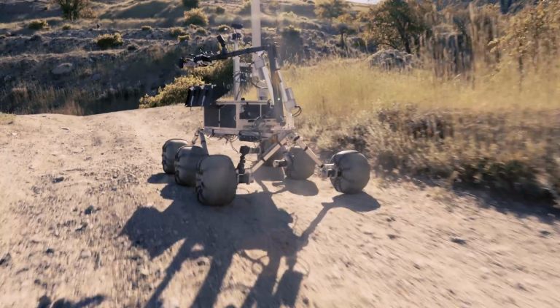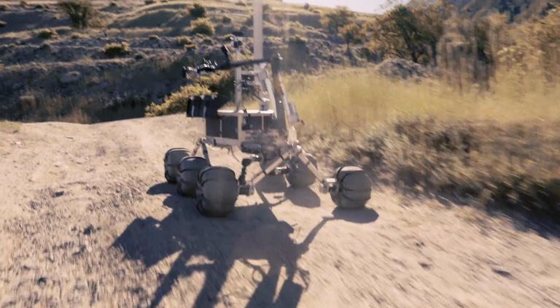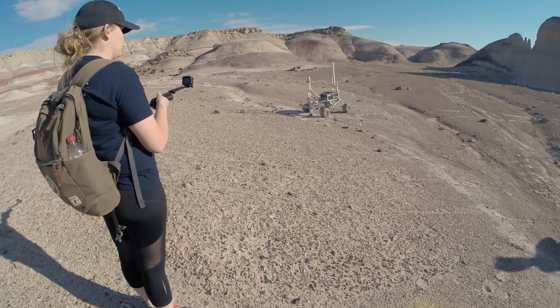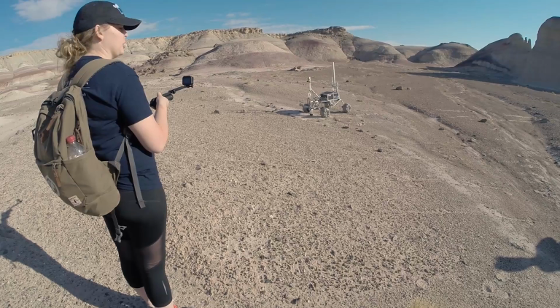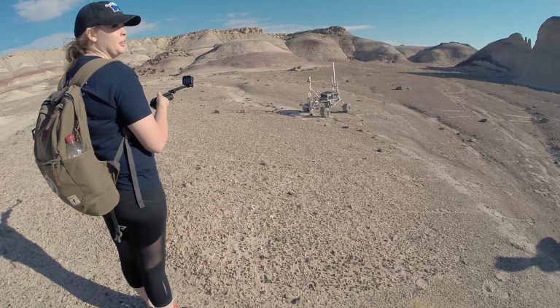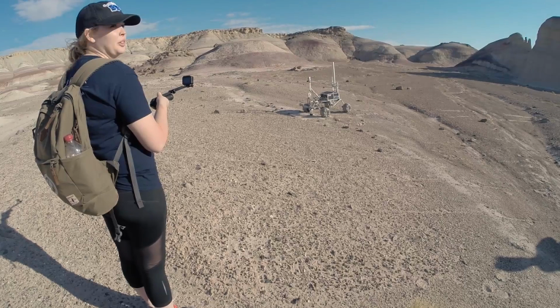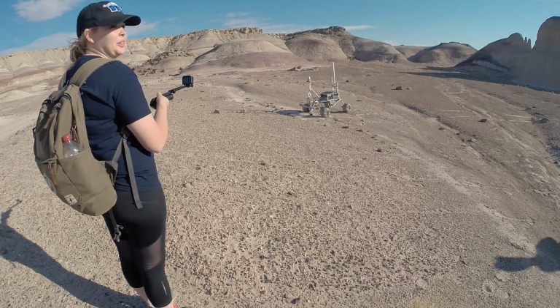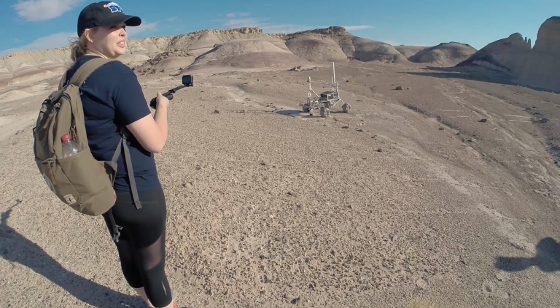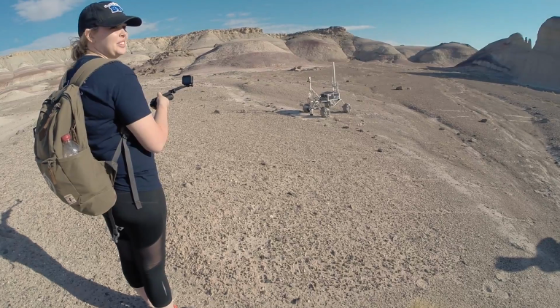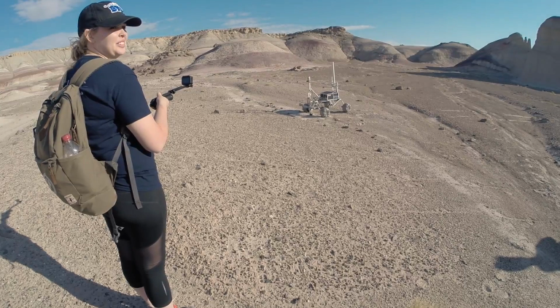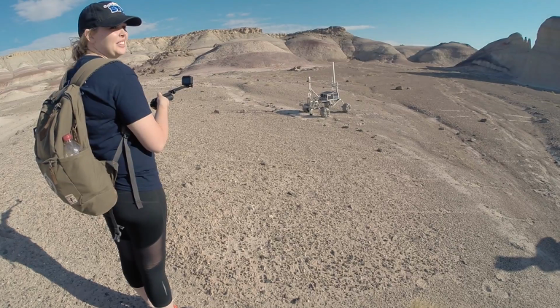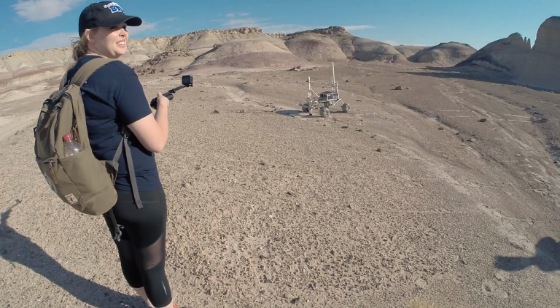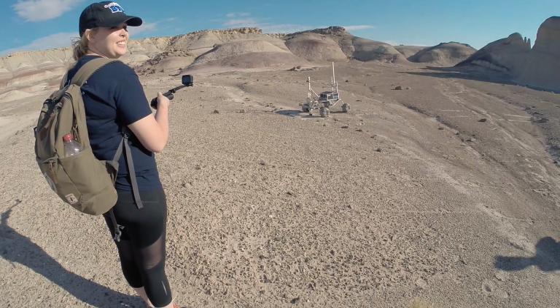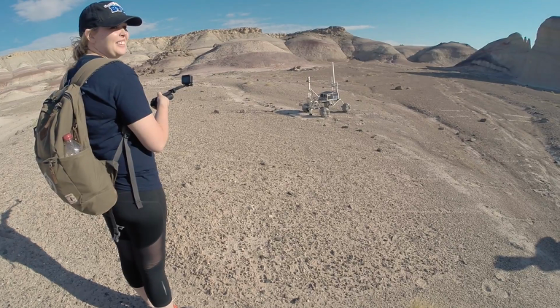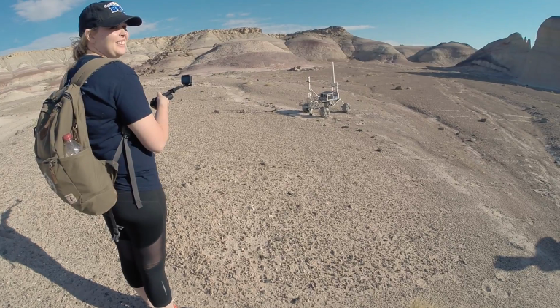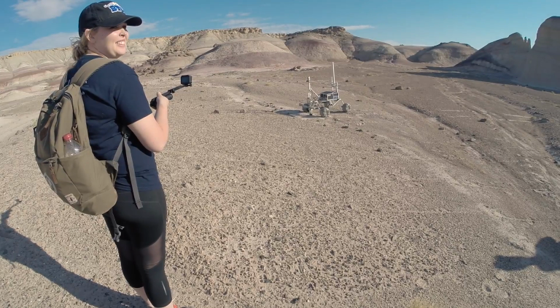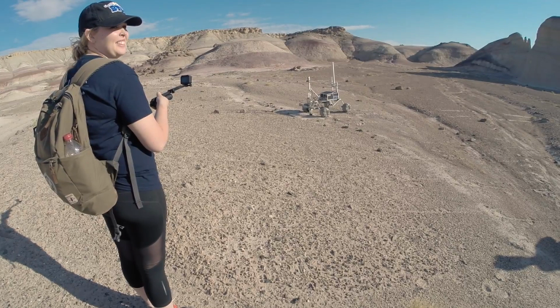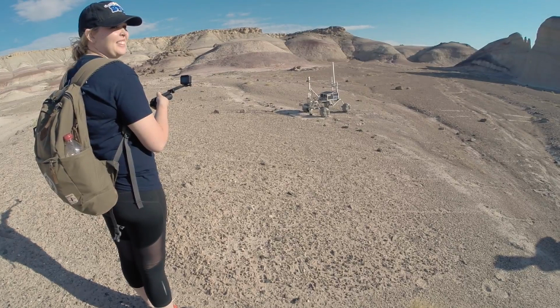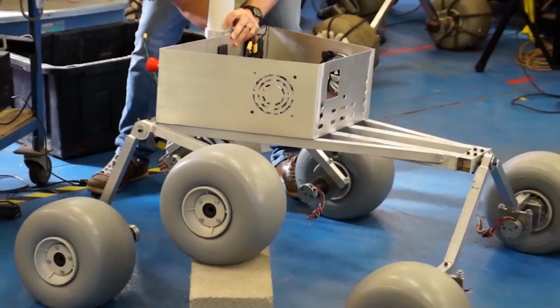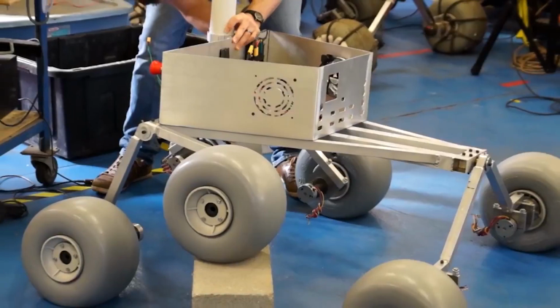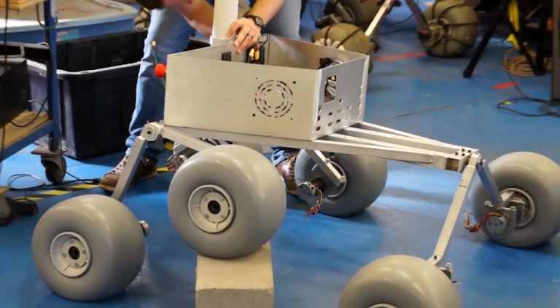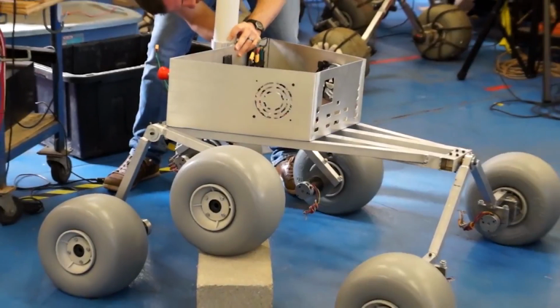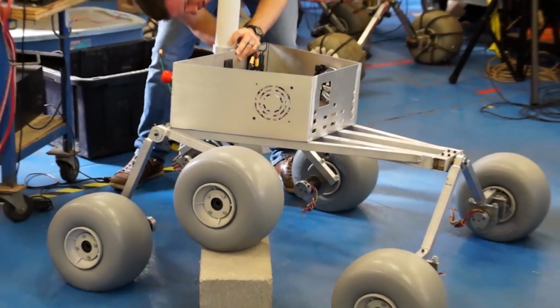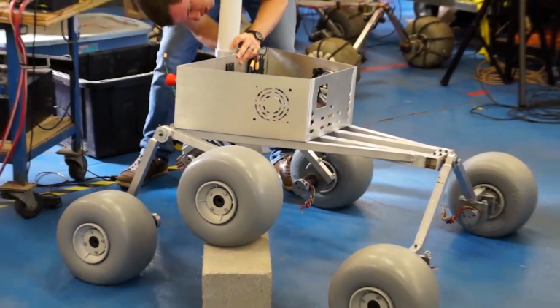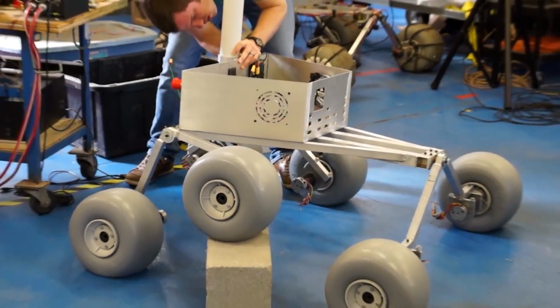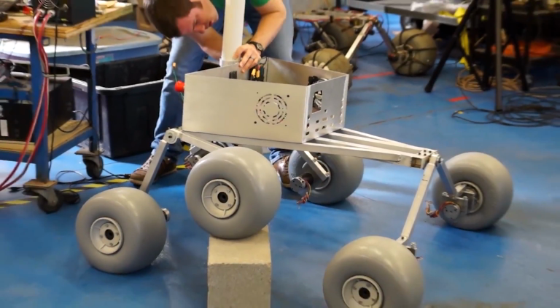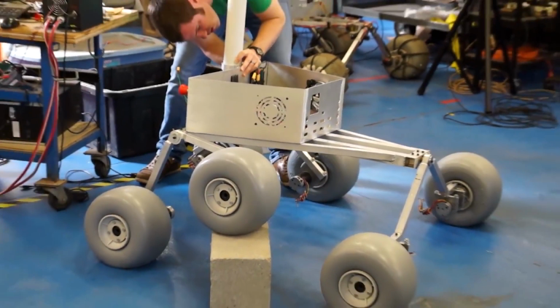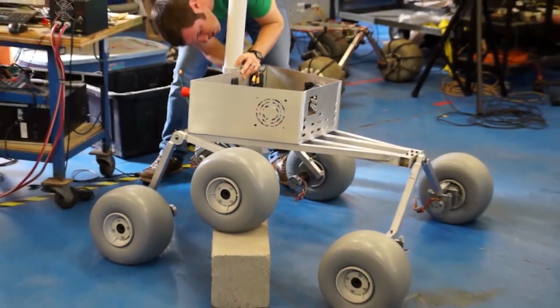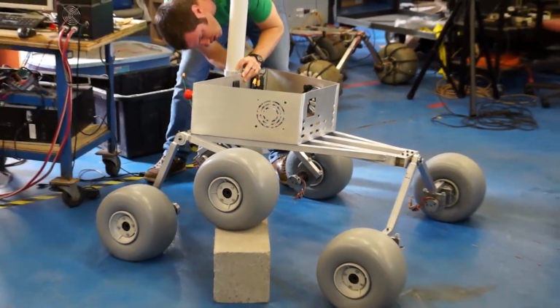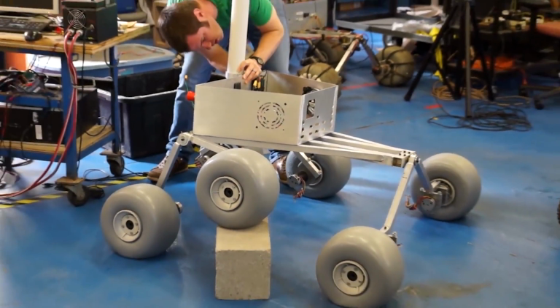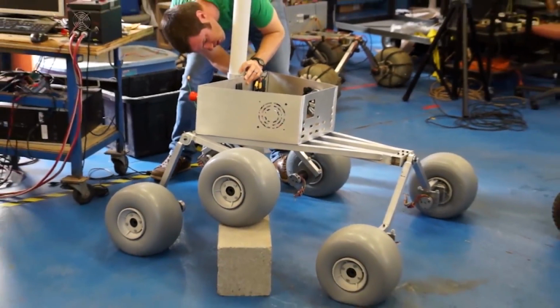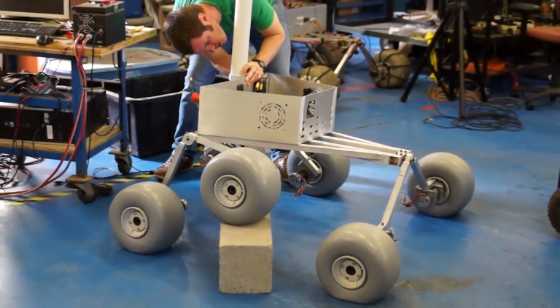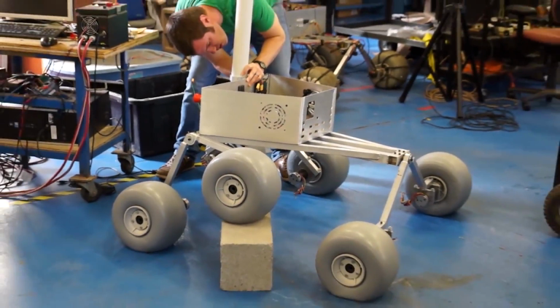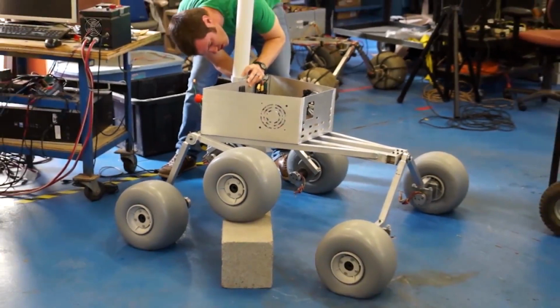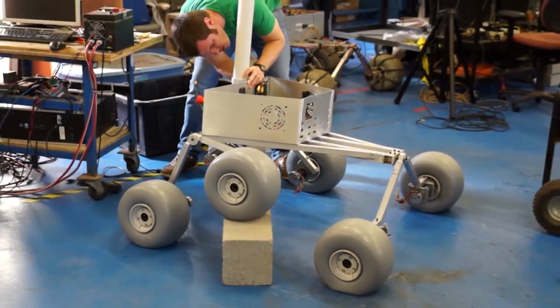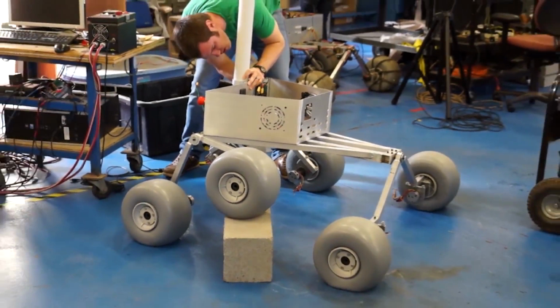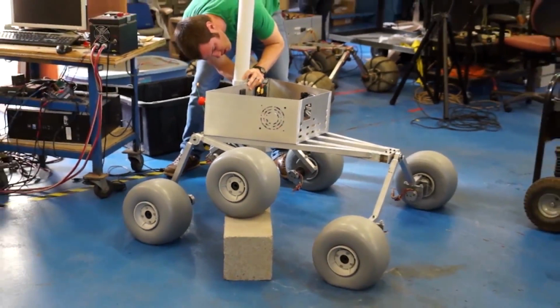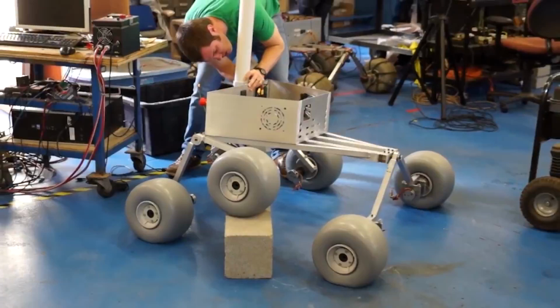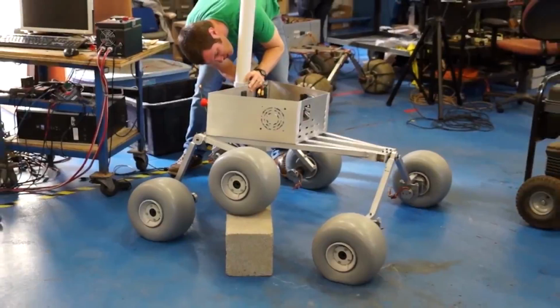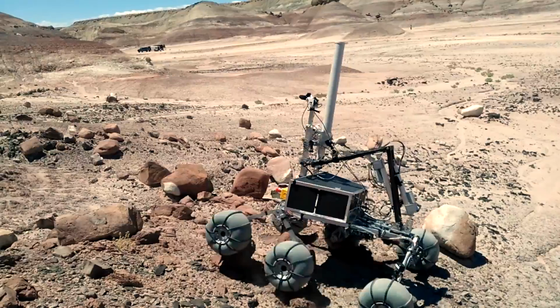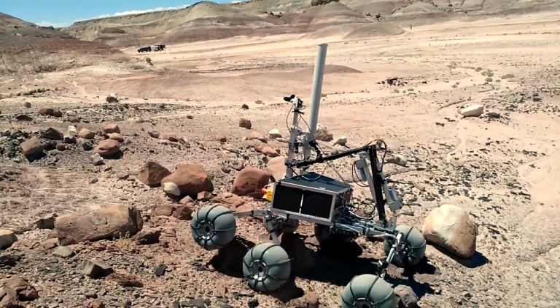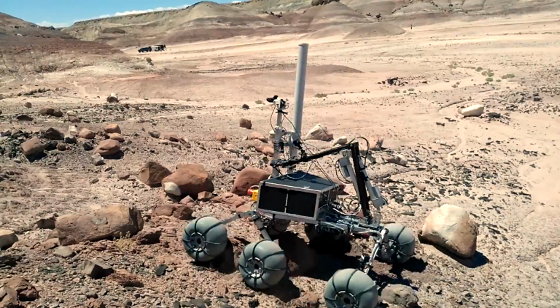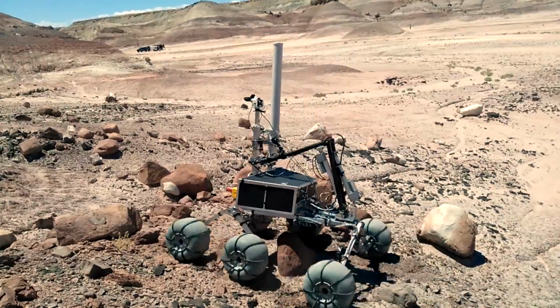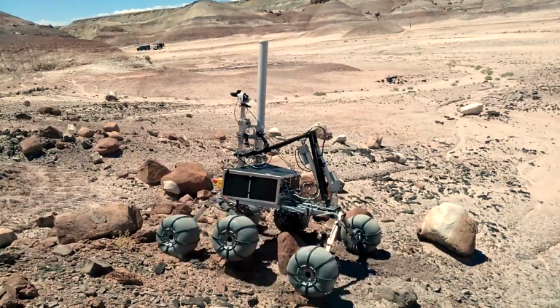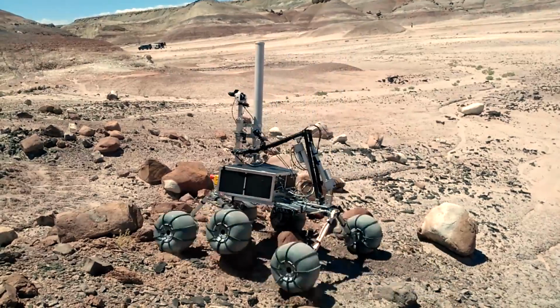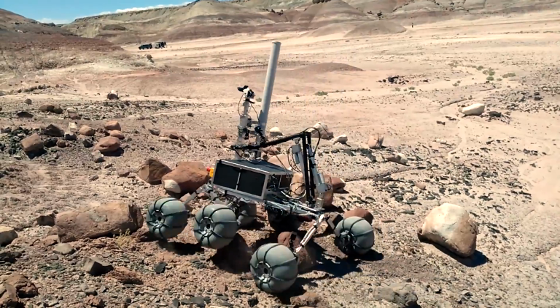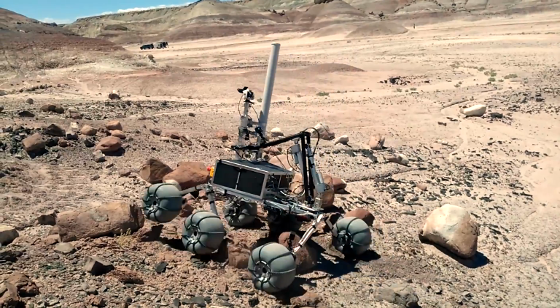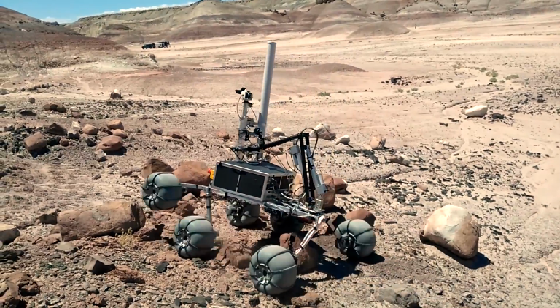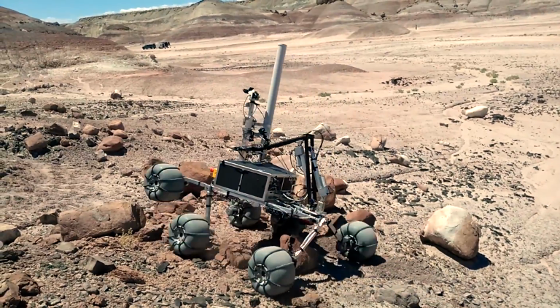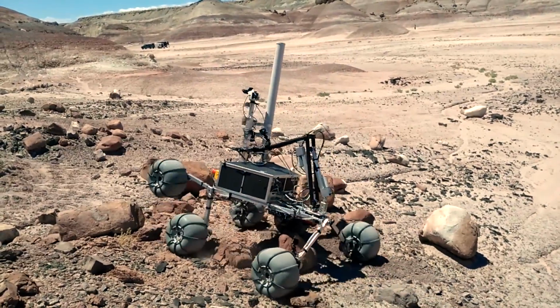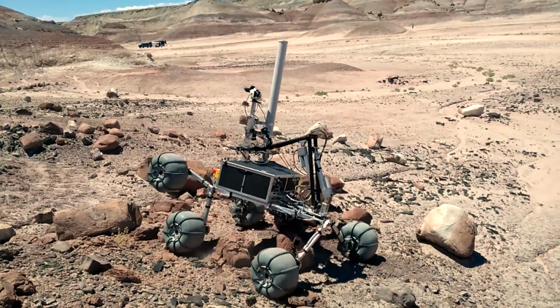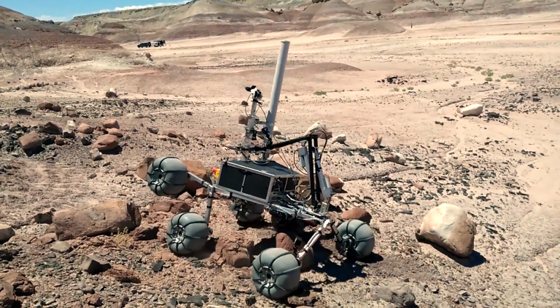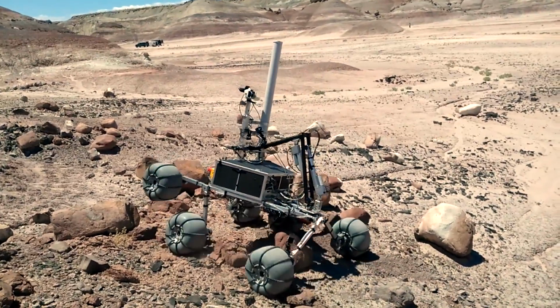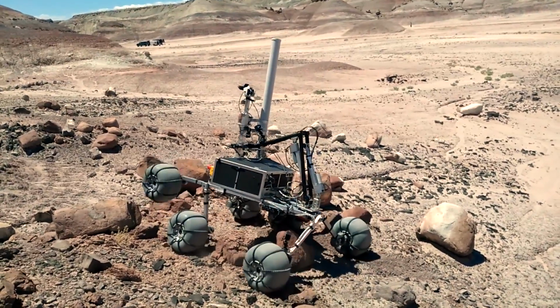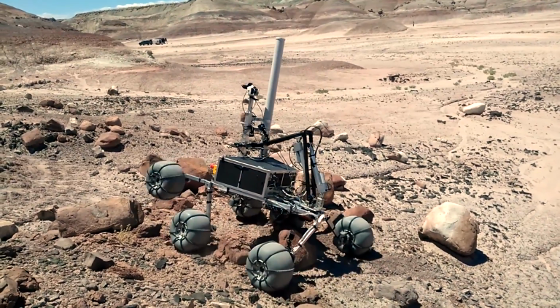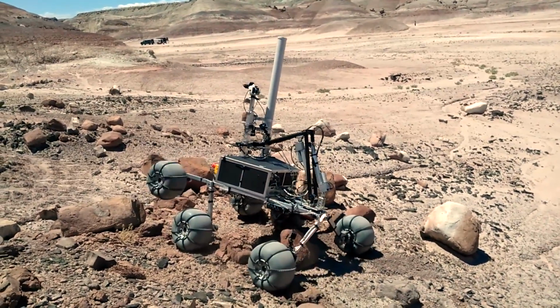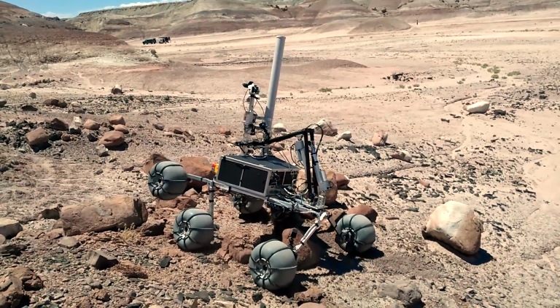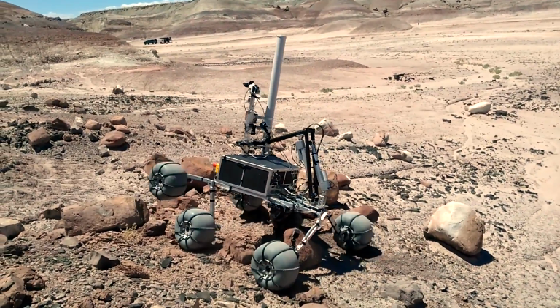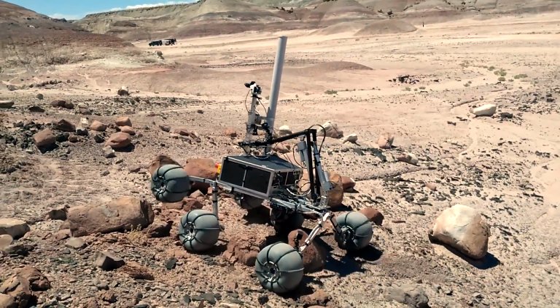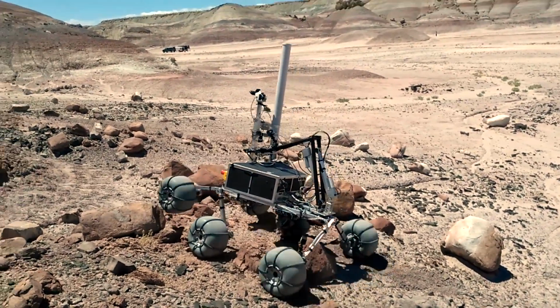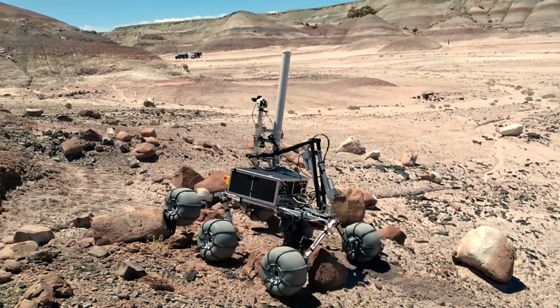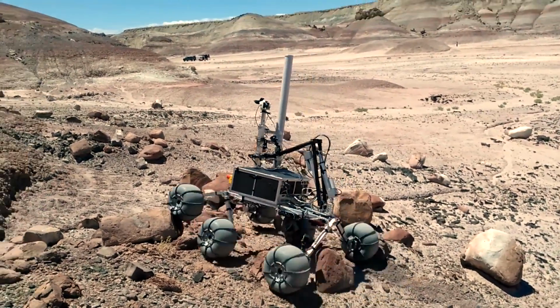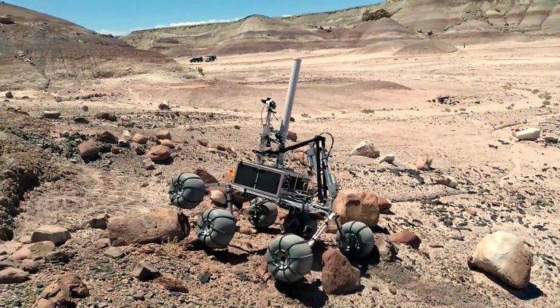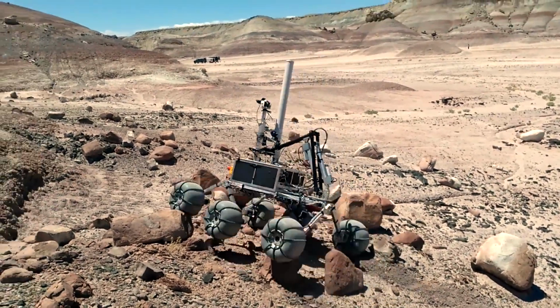Our rover features a rocker bogey design which allows it to go over very rough terrain while staying upright and balanced.